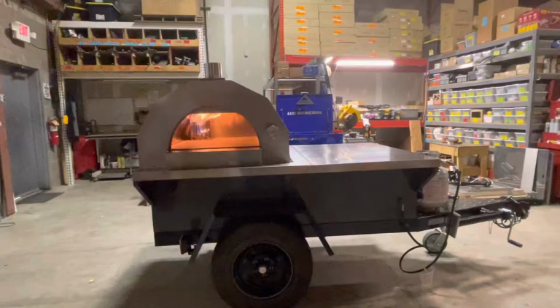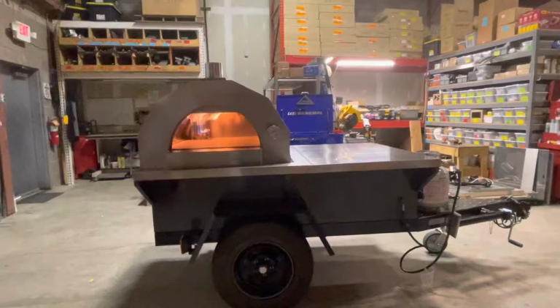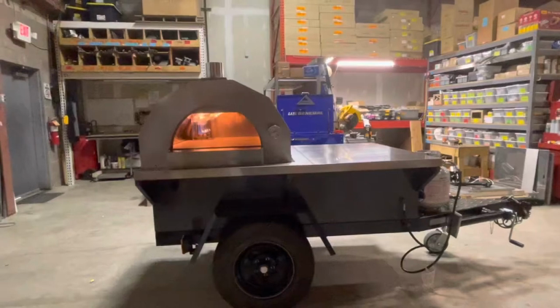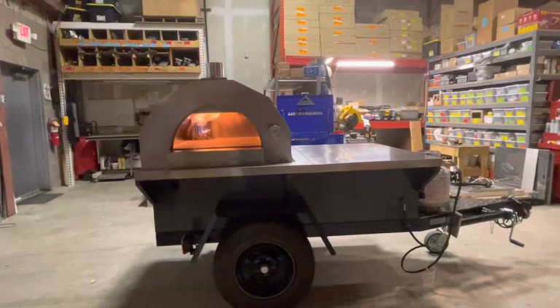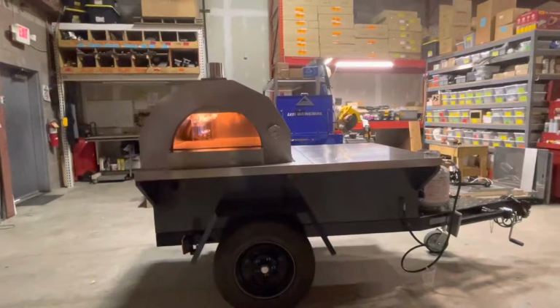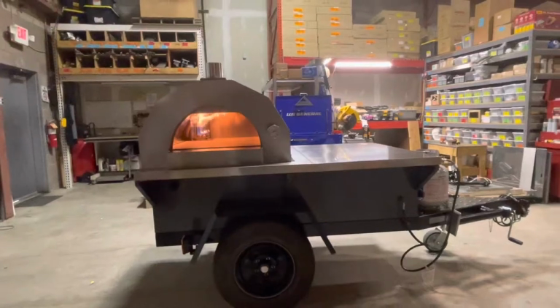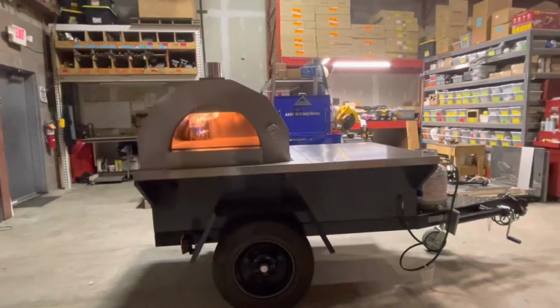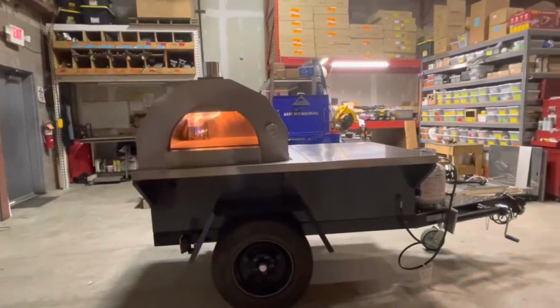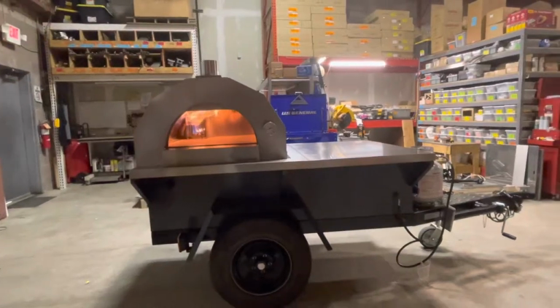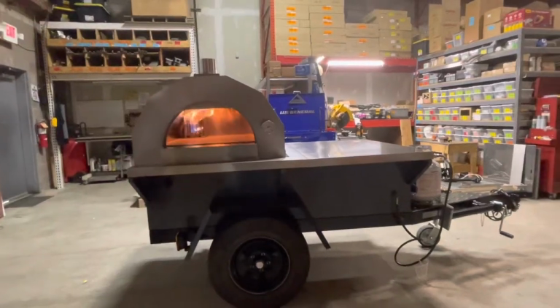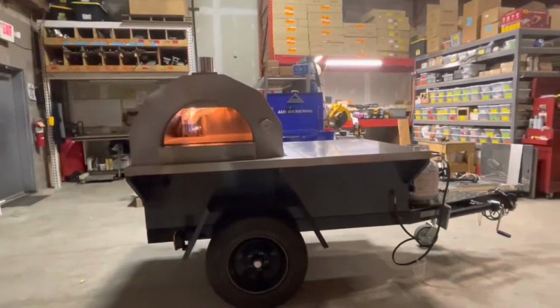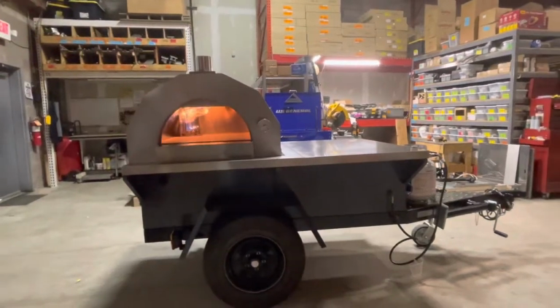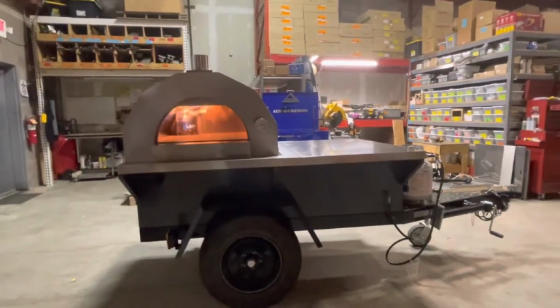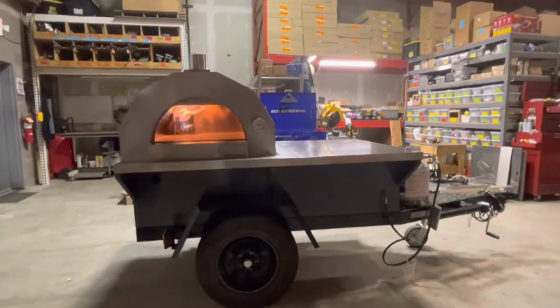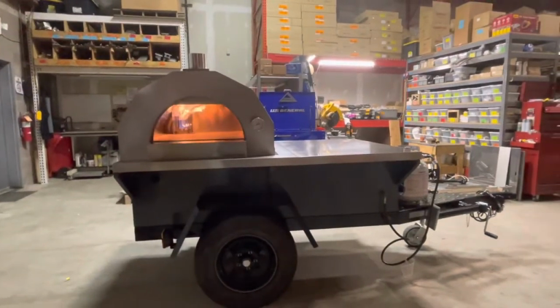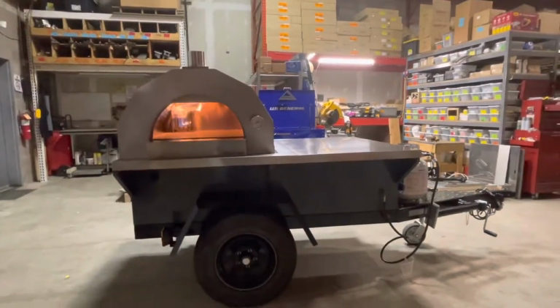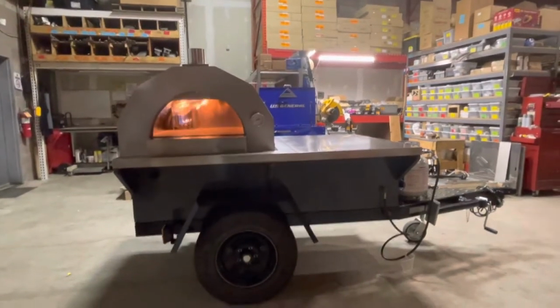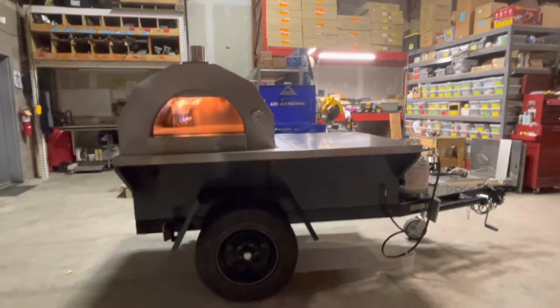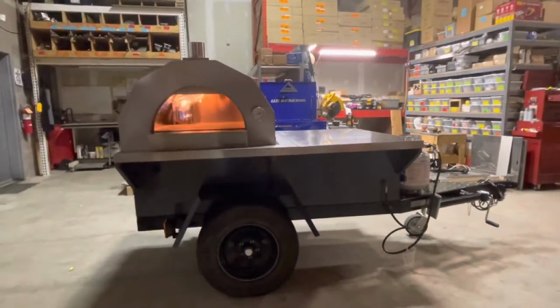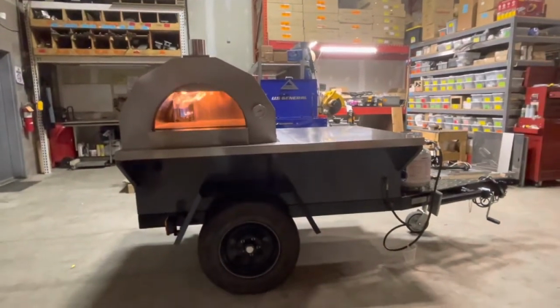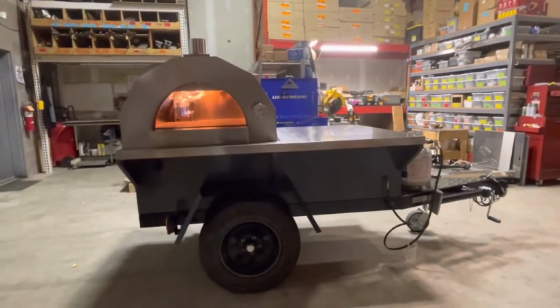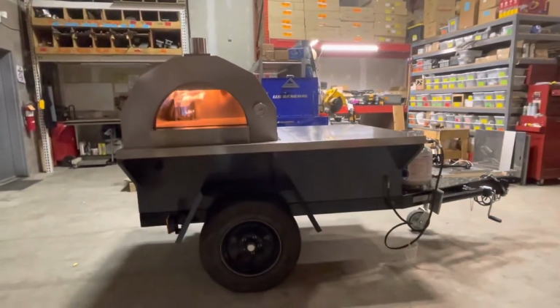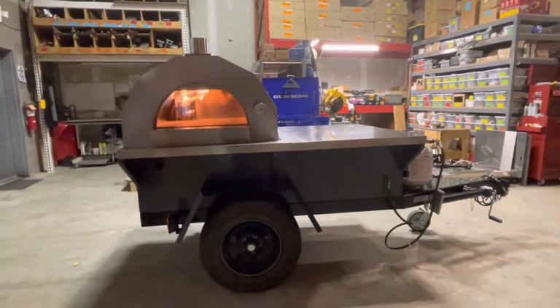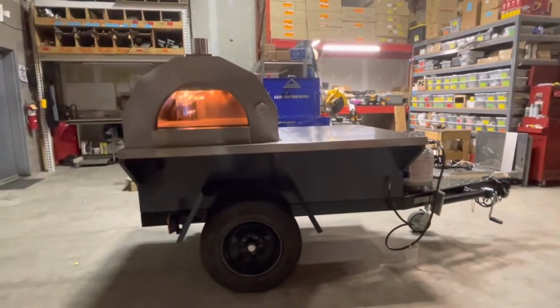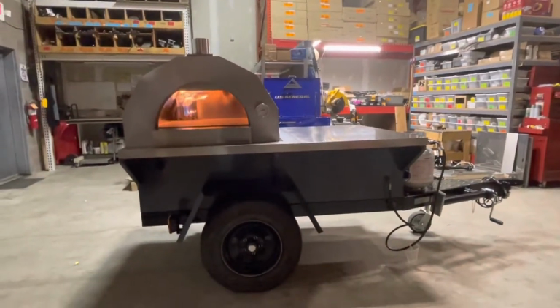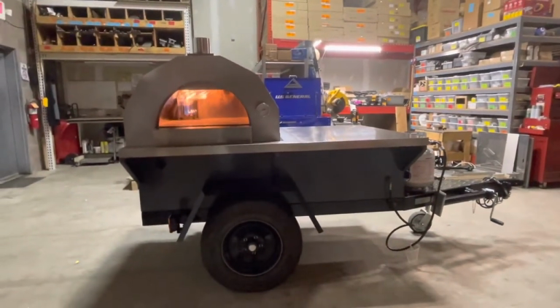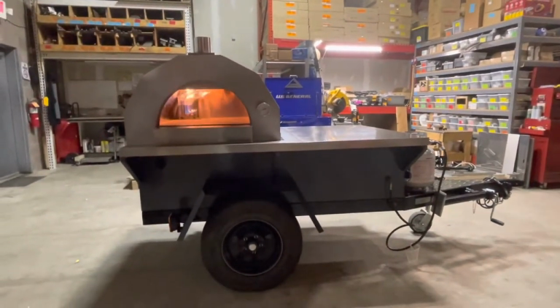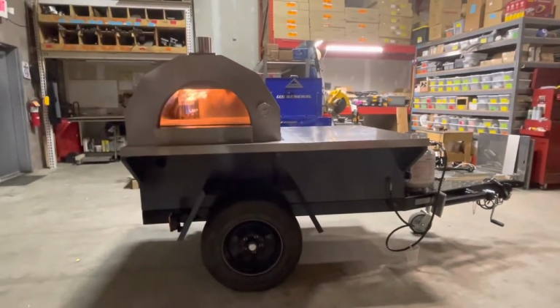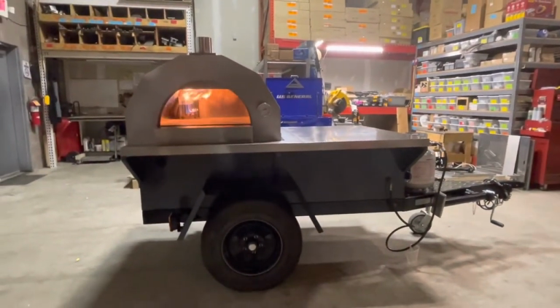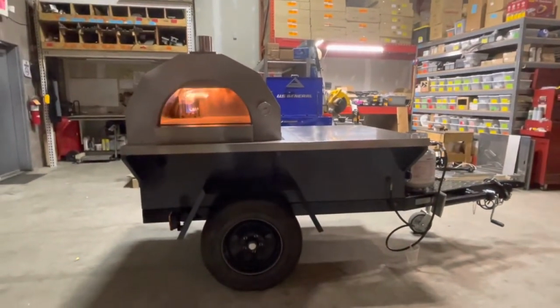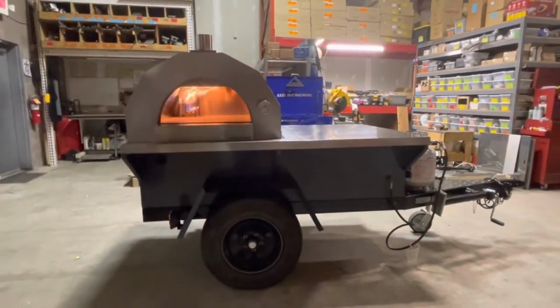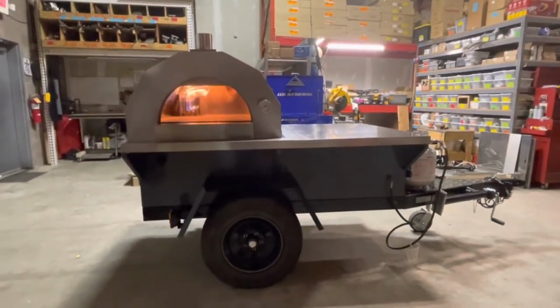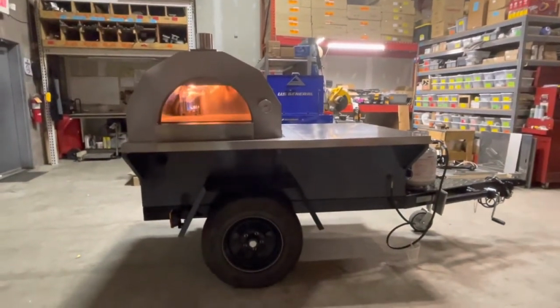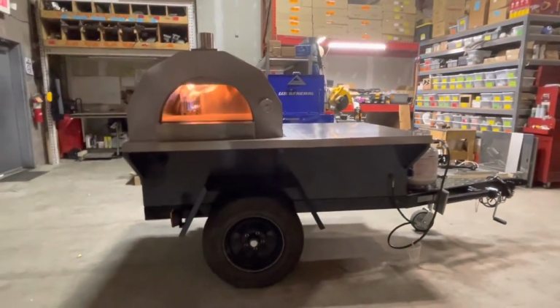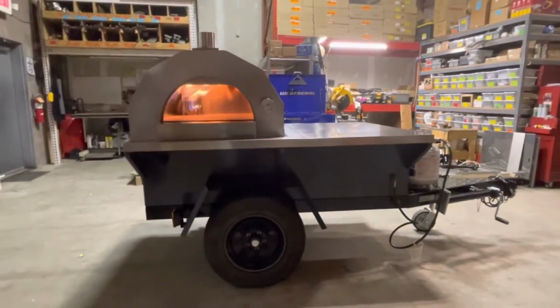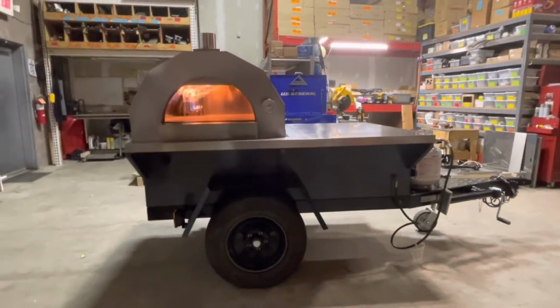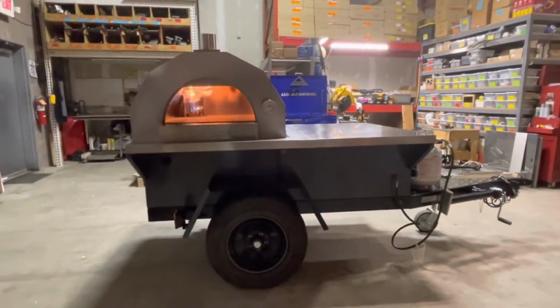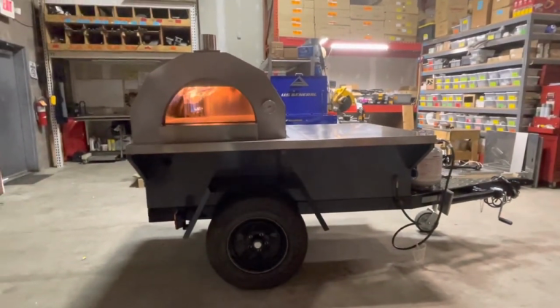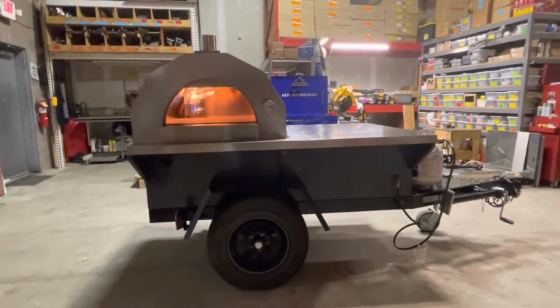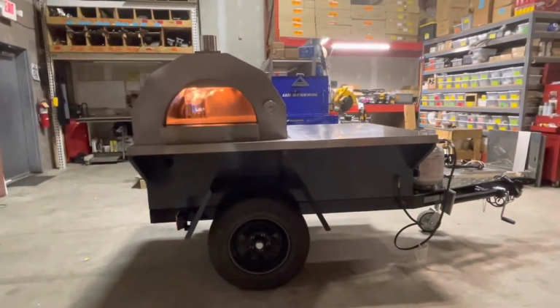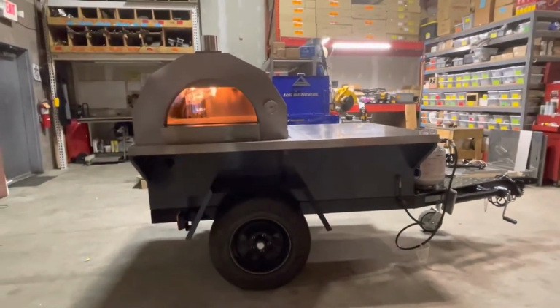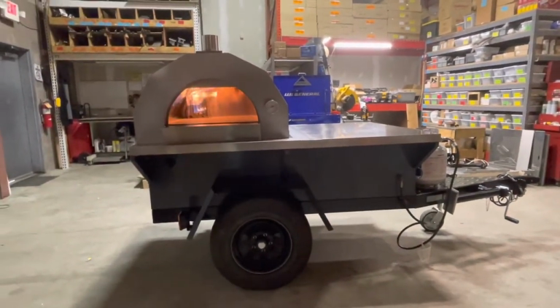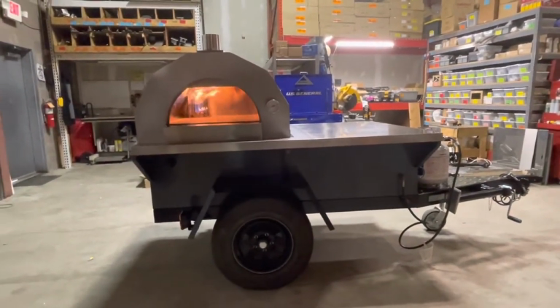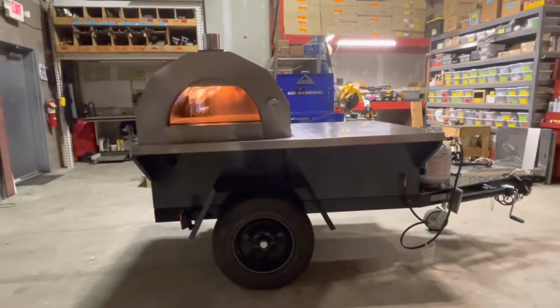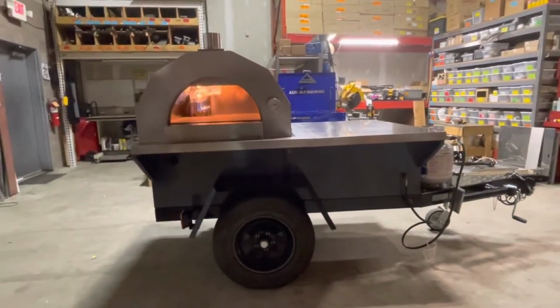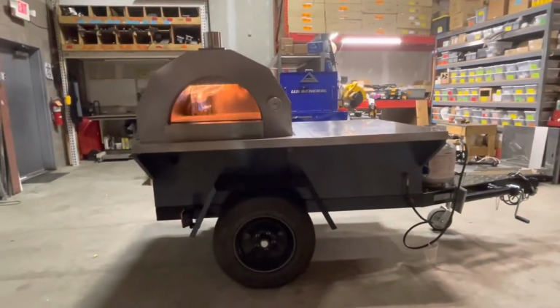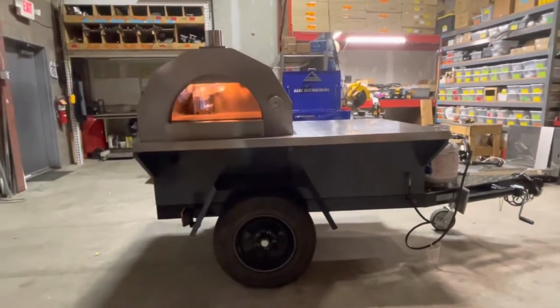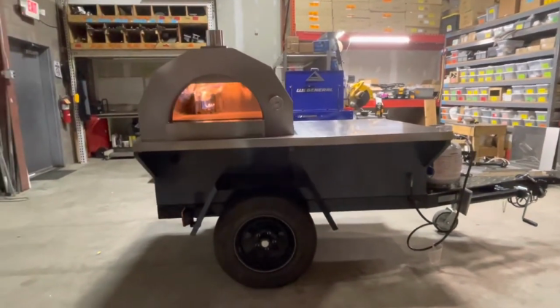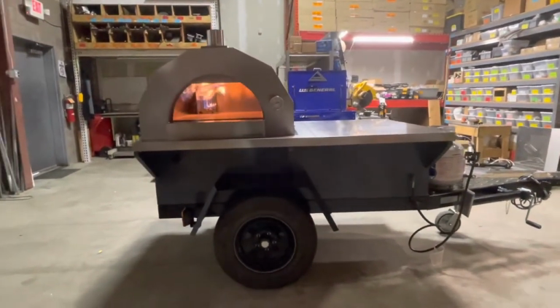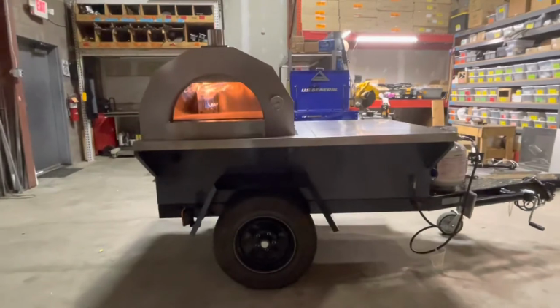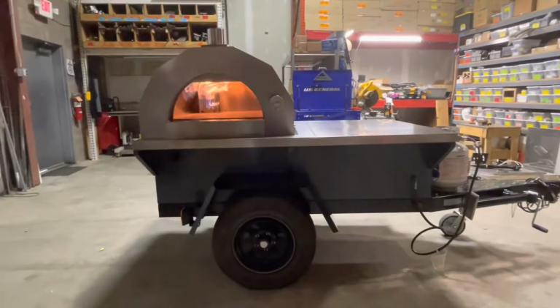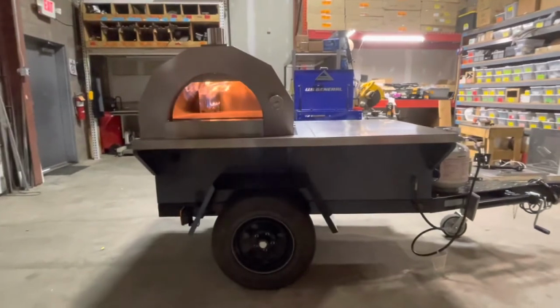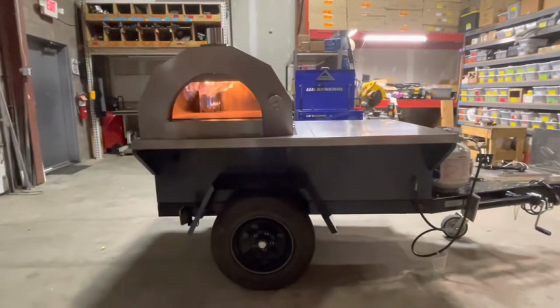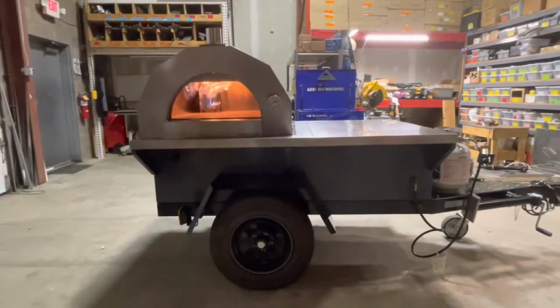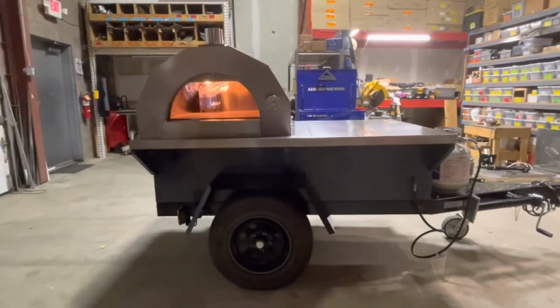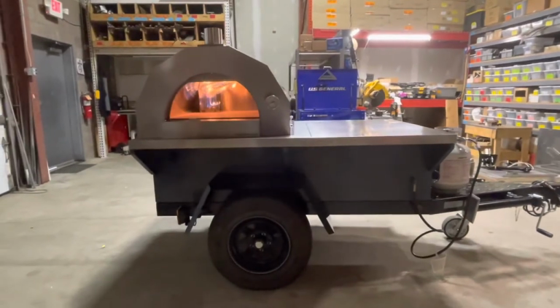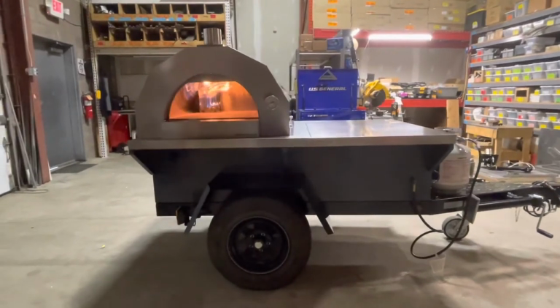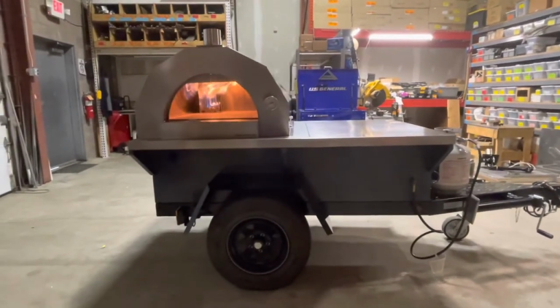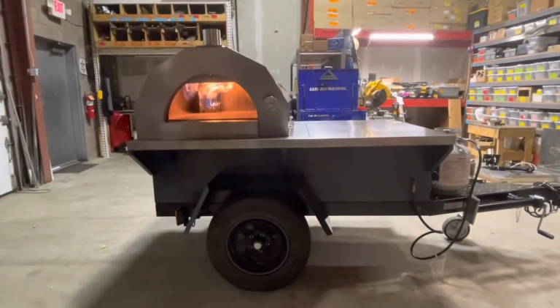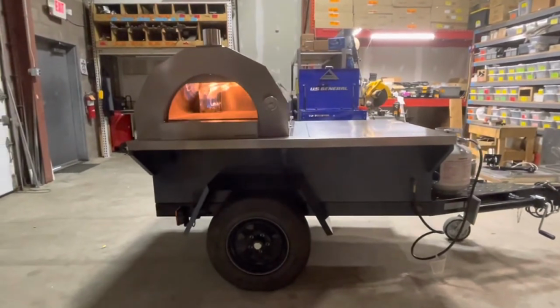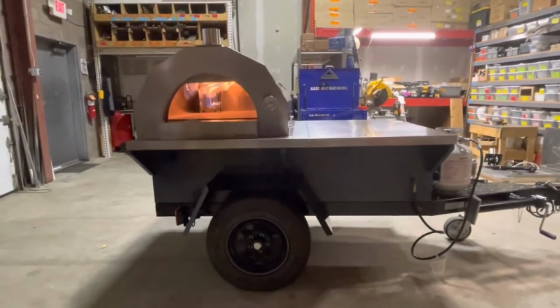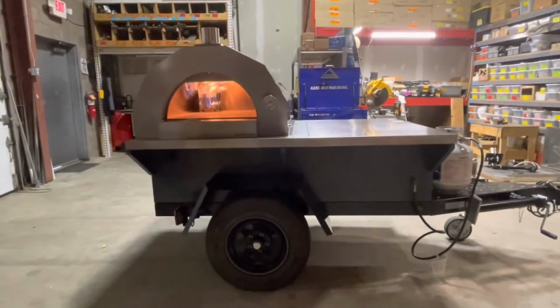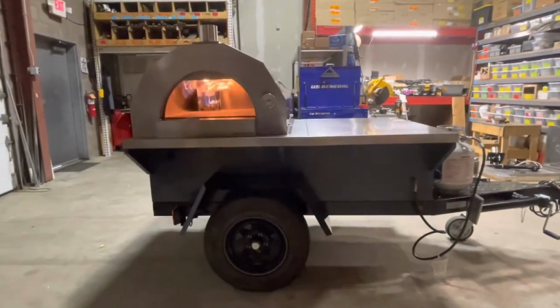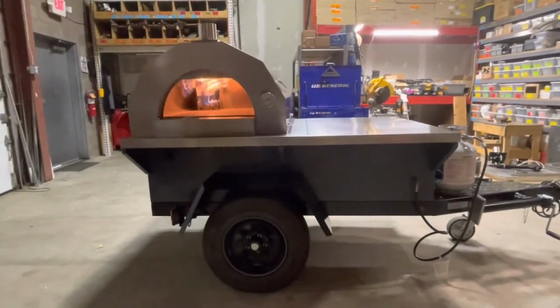This is the new nine-foot Il Fornino trailer. As you can see, this comes with either propane or wood — this one happens to be on propane.